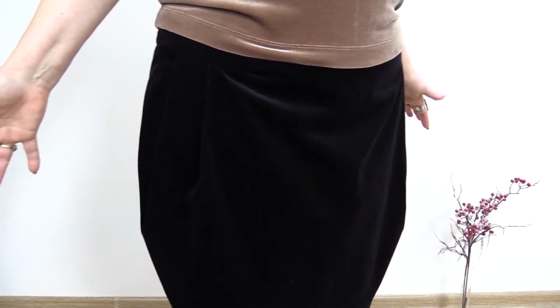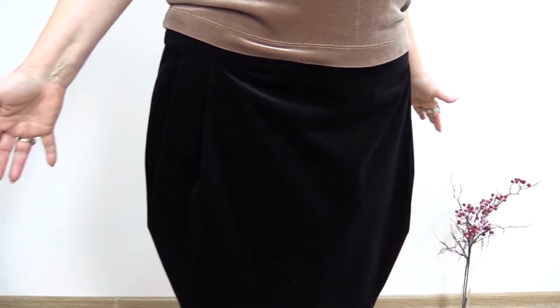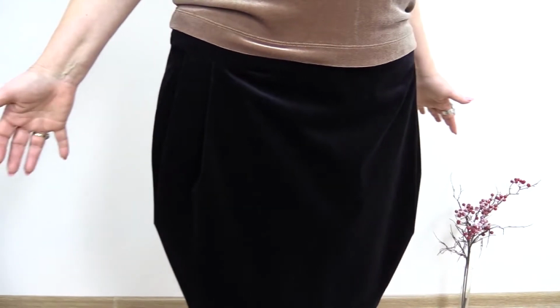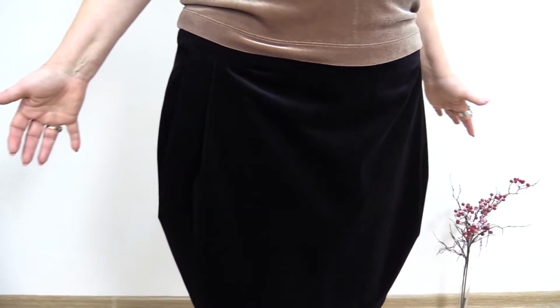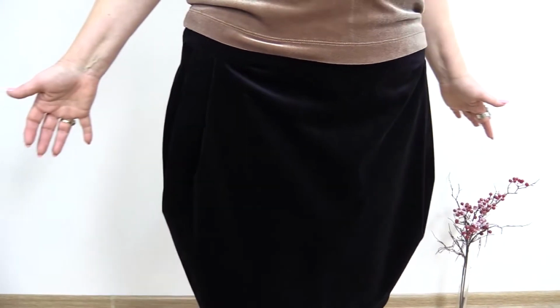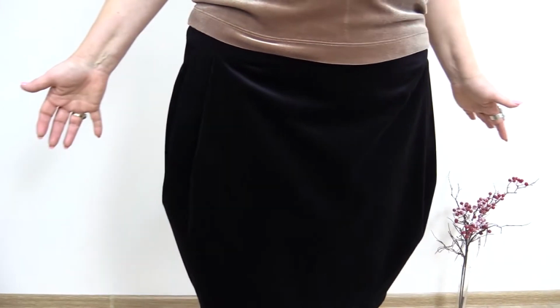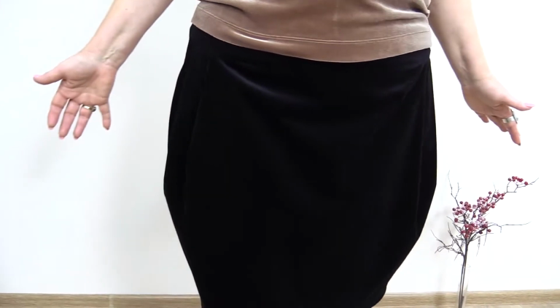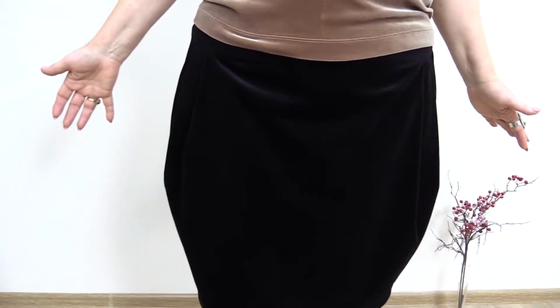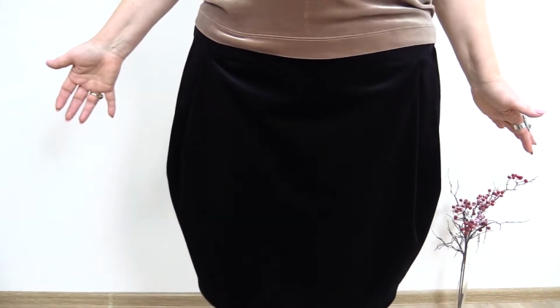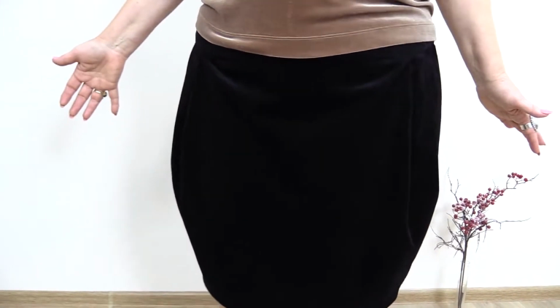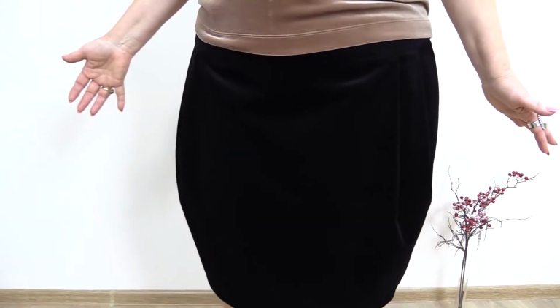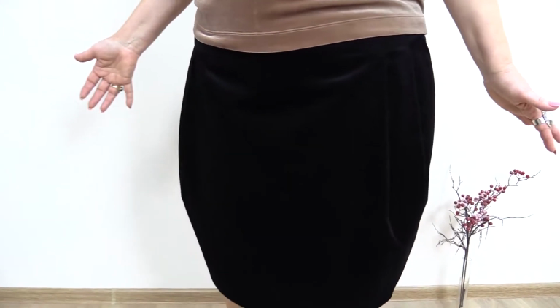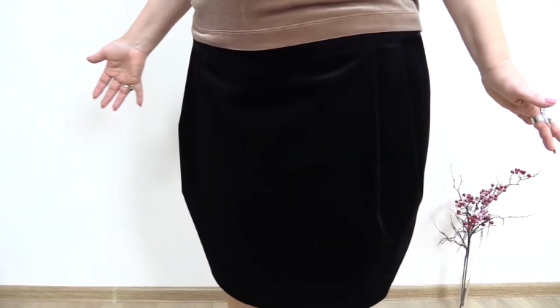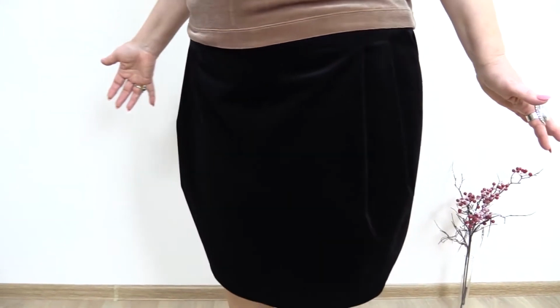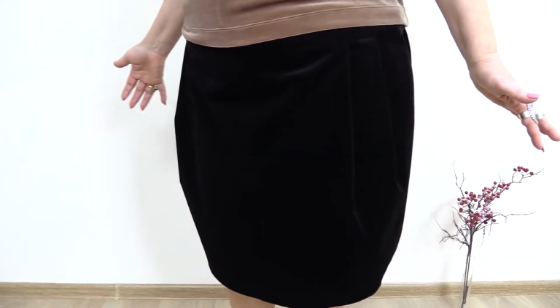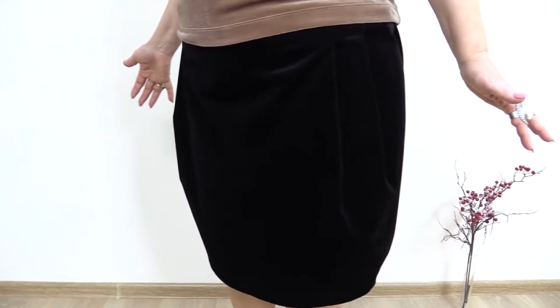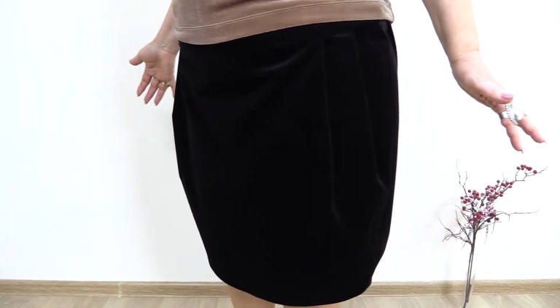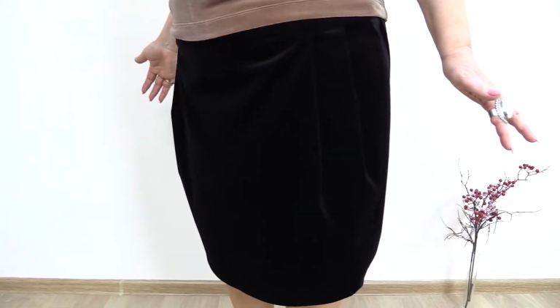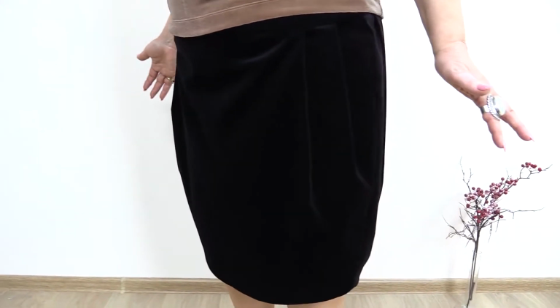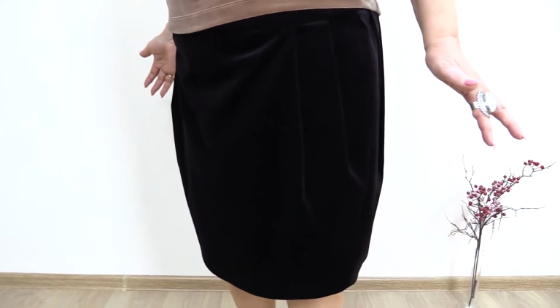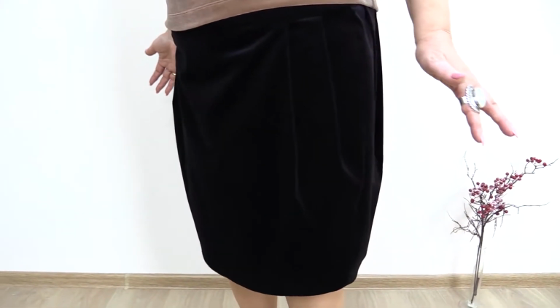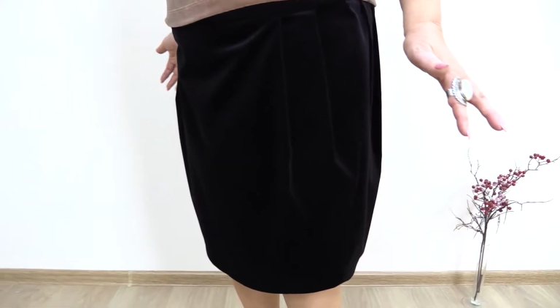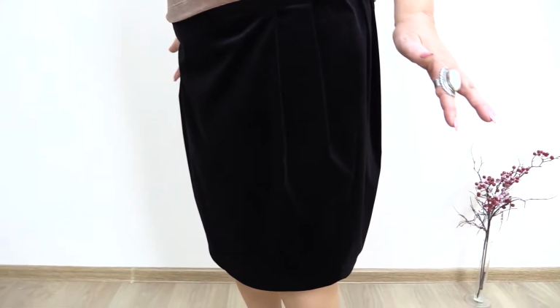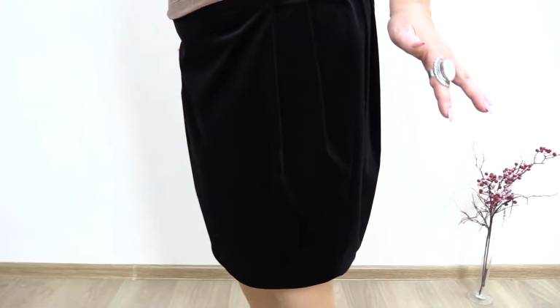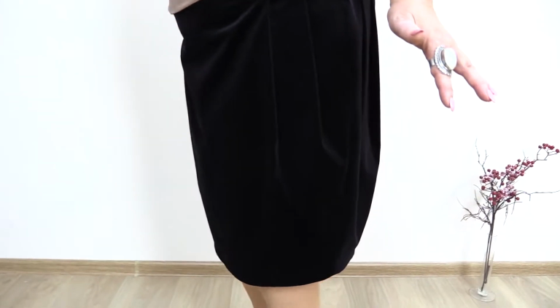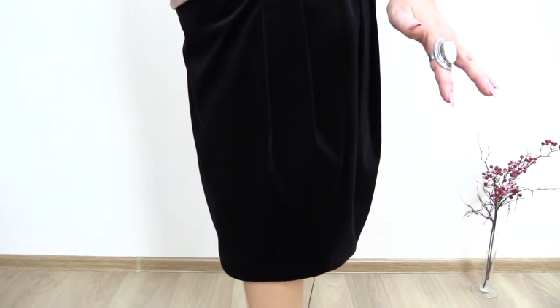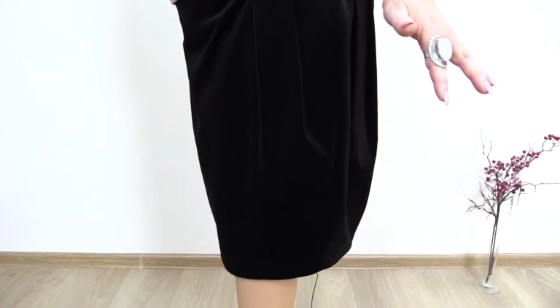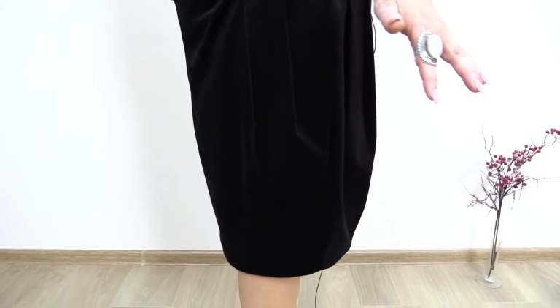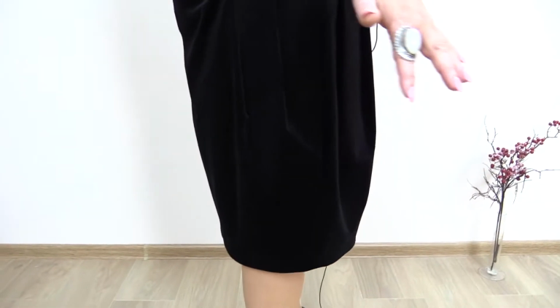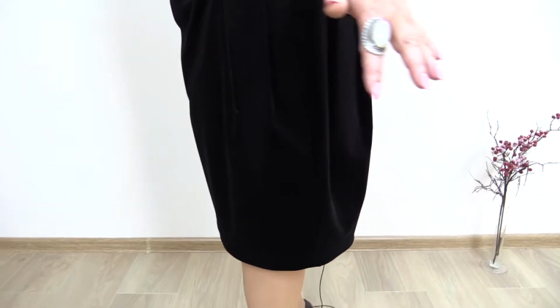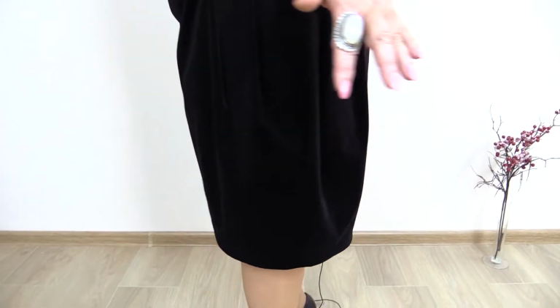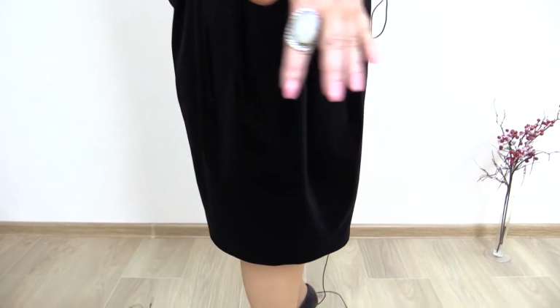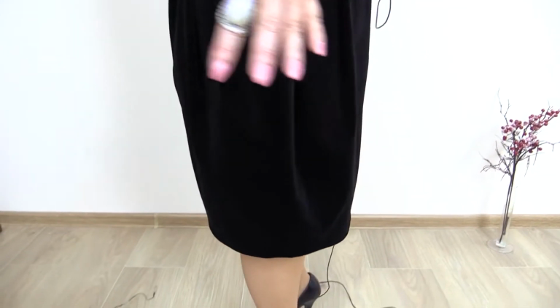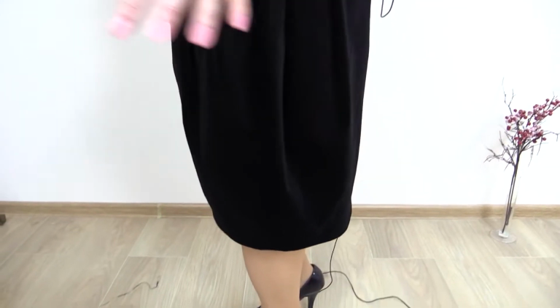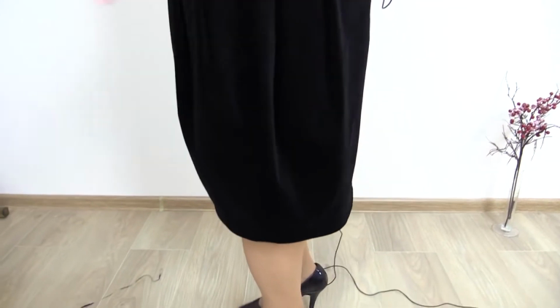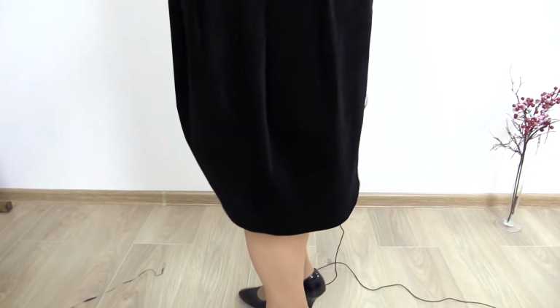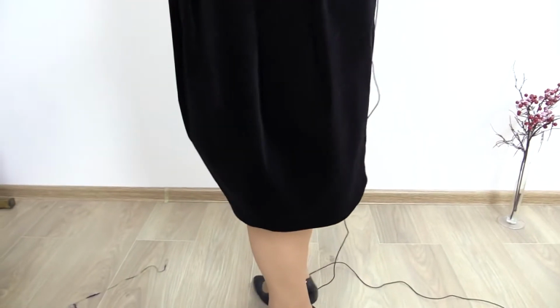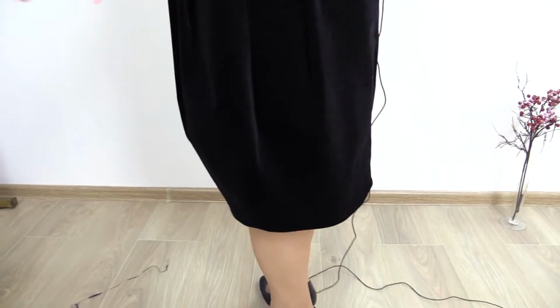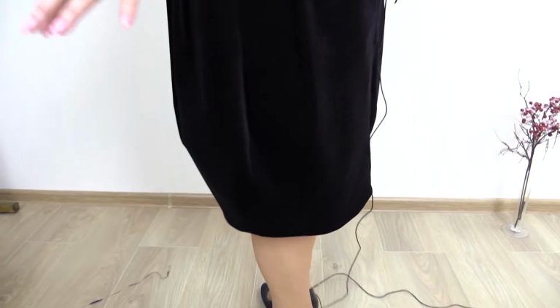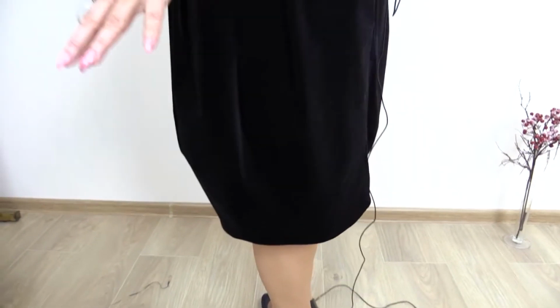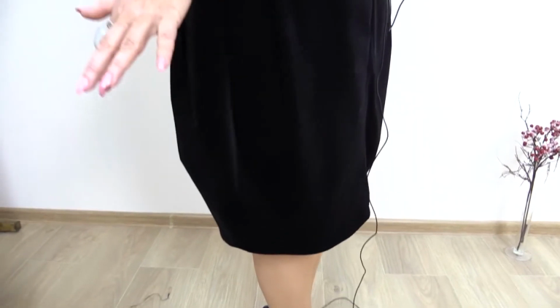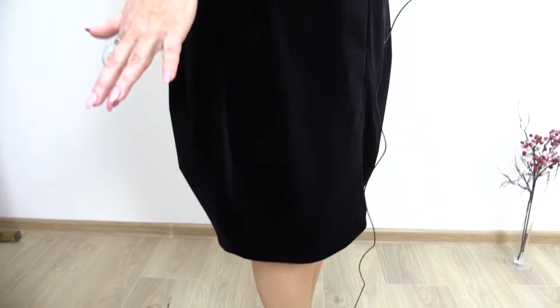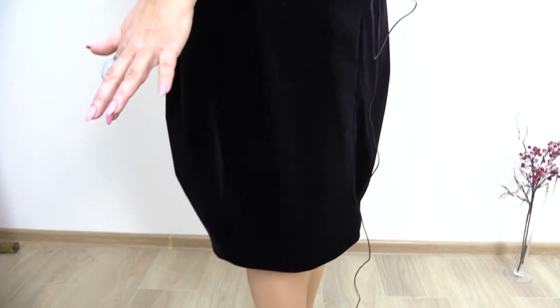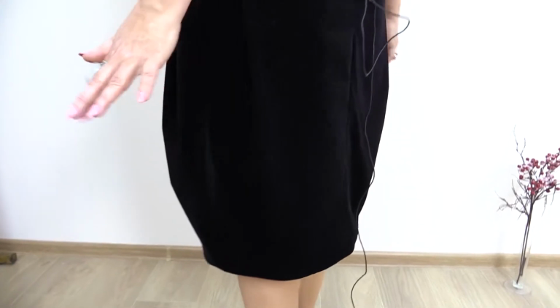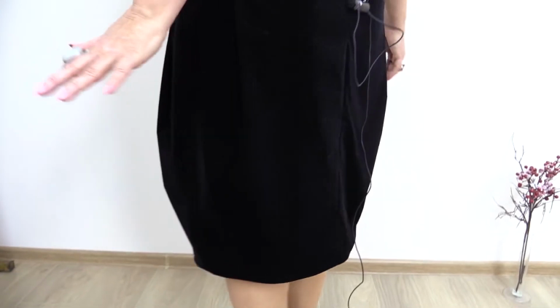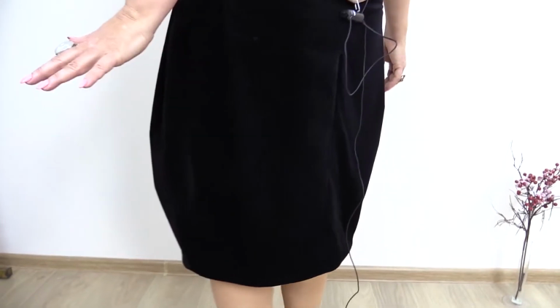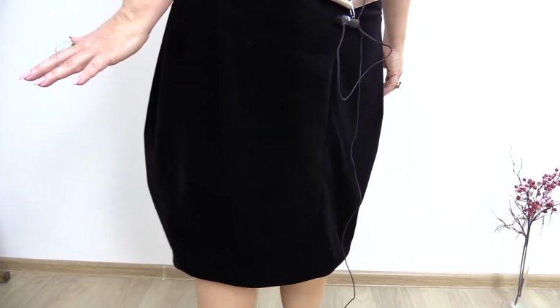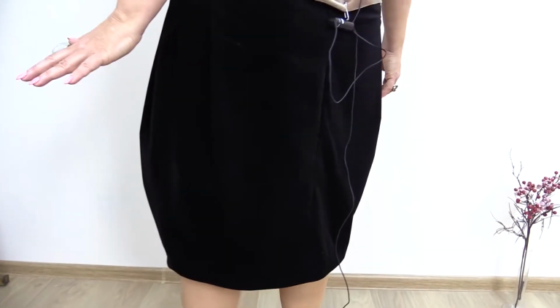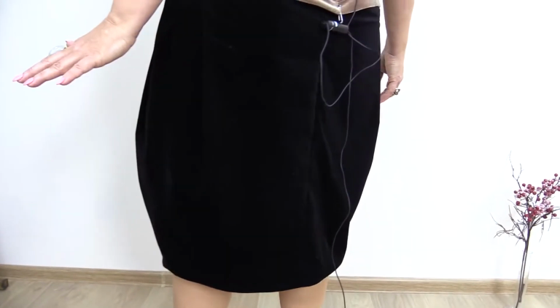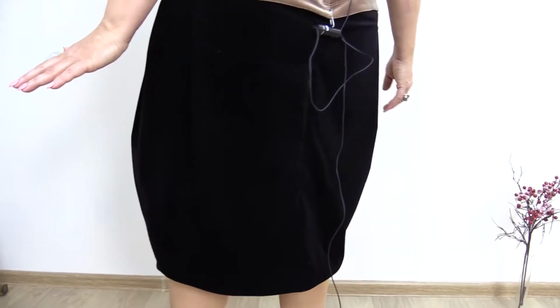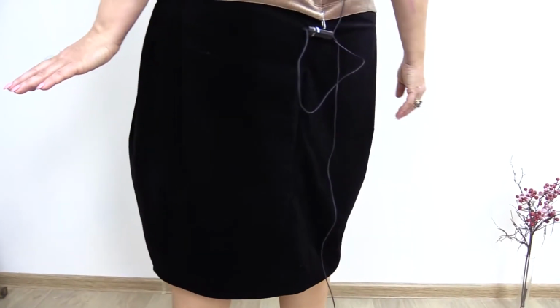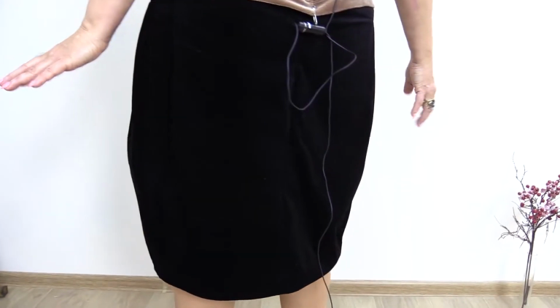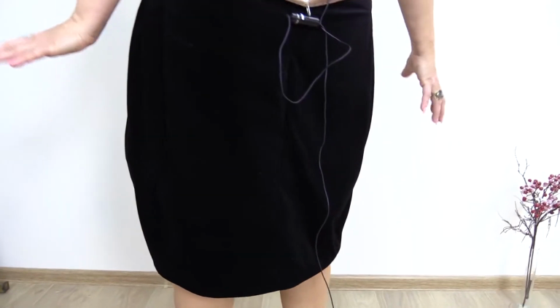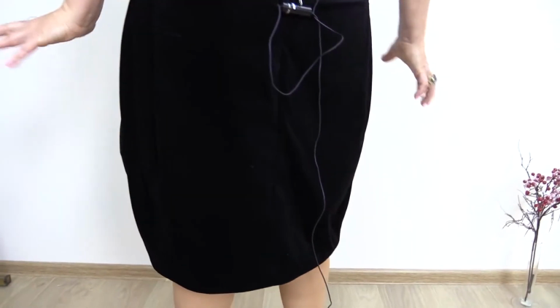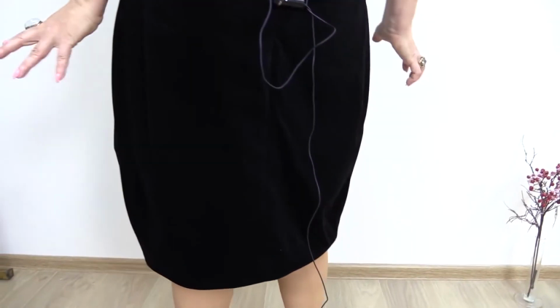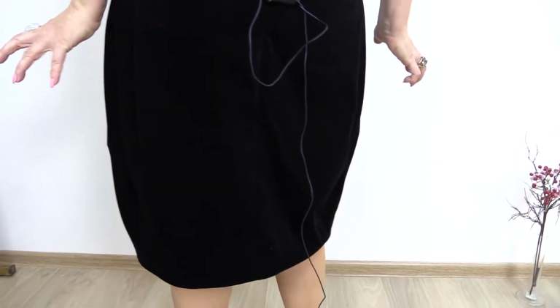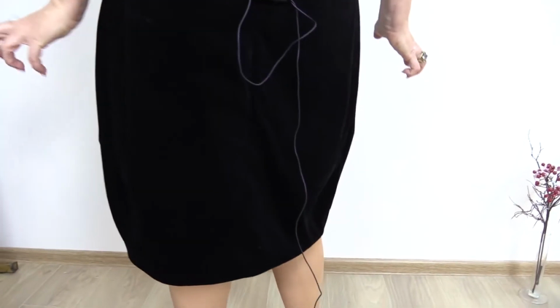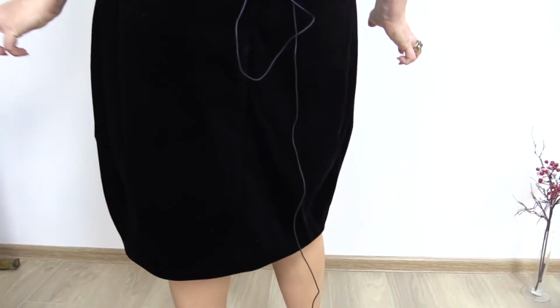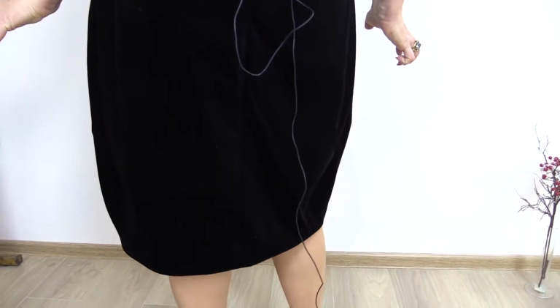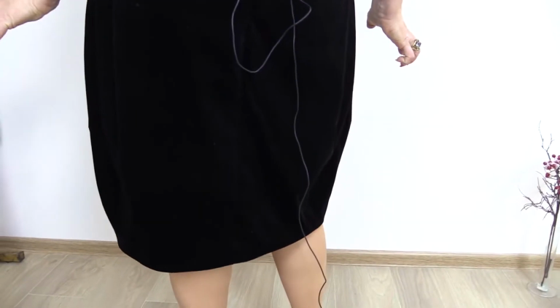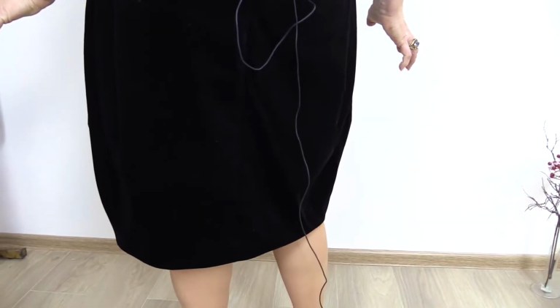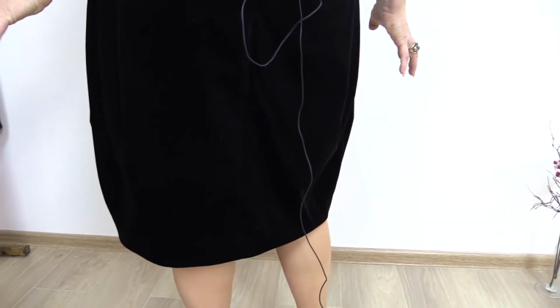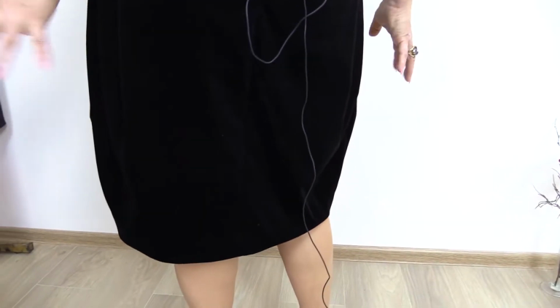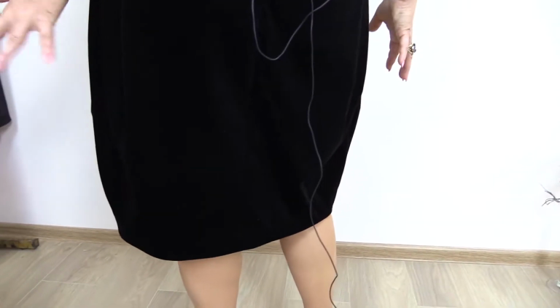Cotton velvet is the best option for such a skirt. Such fabric is strong, so it keeps the shape very well.